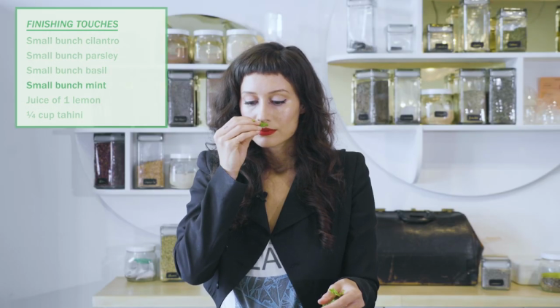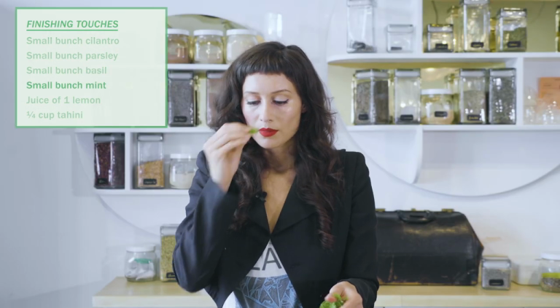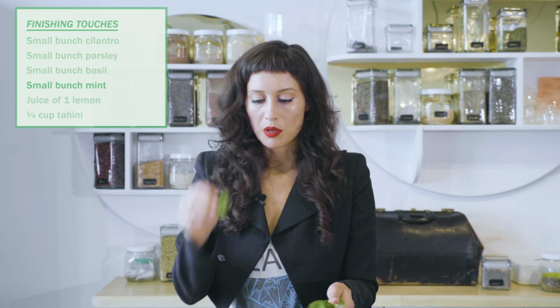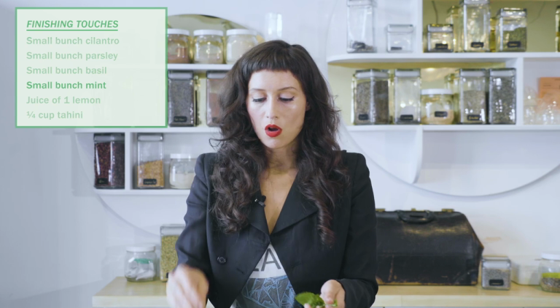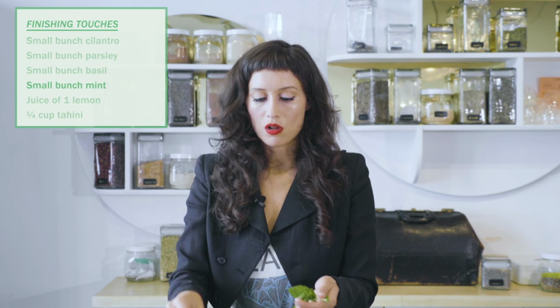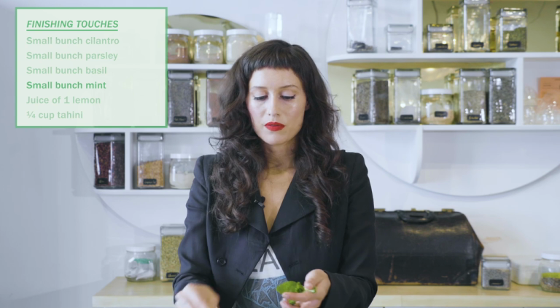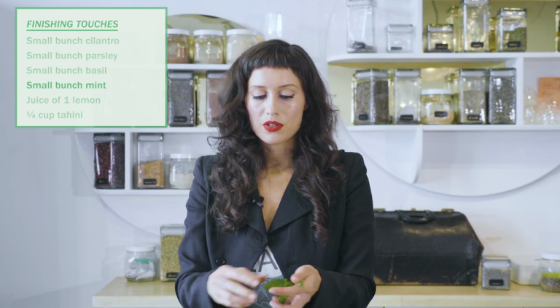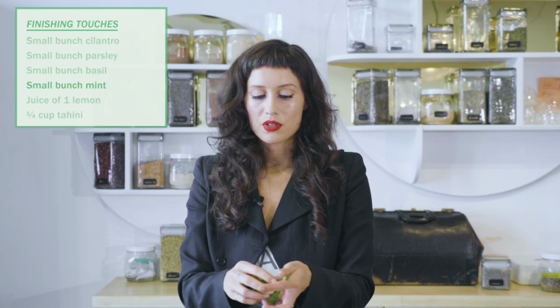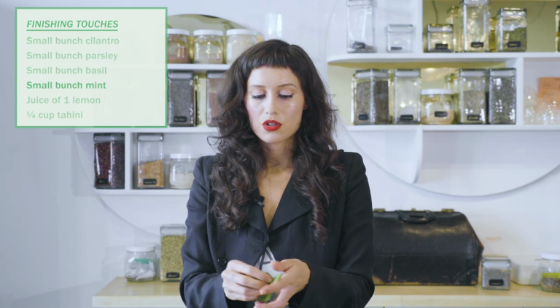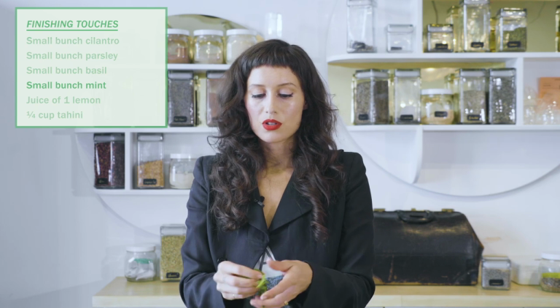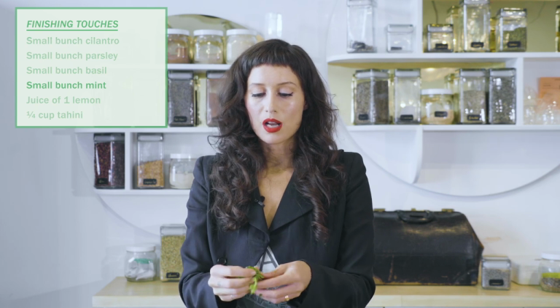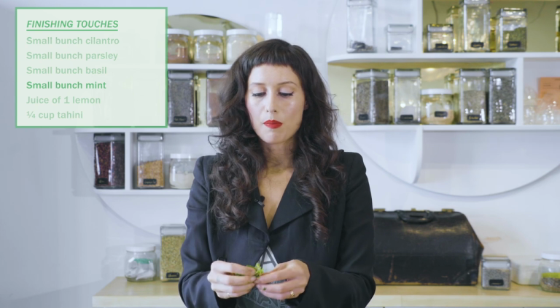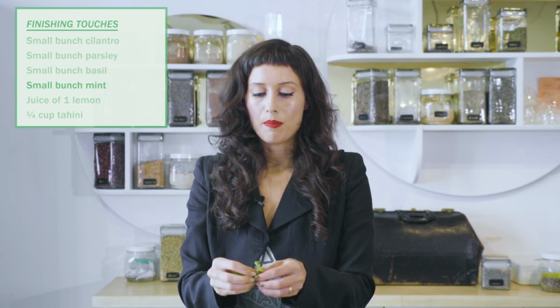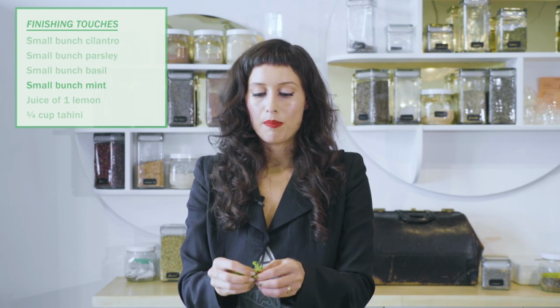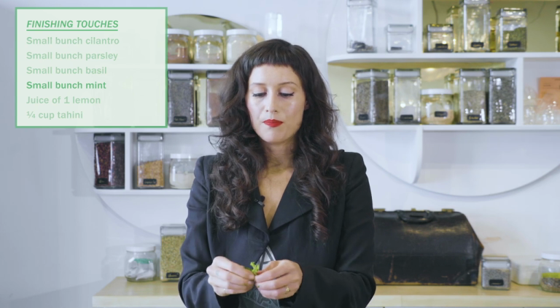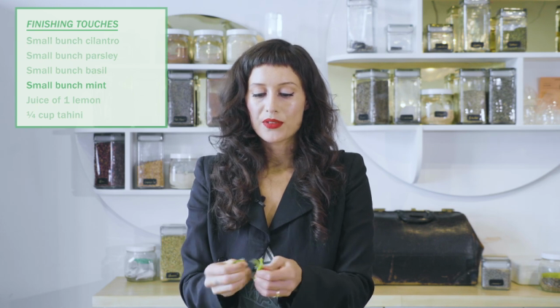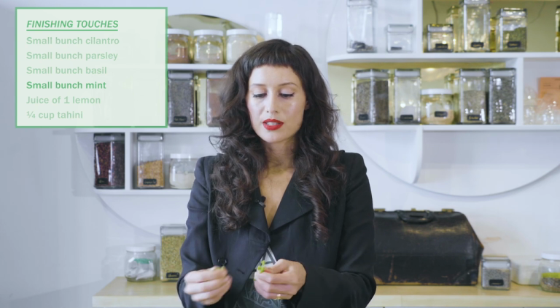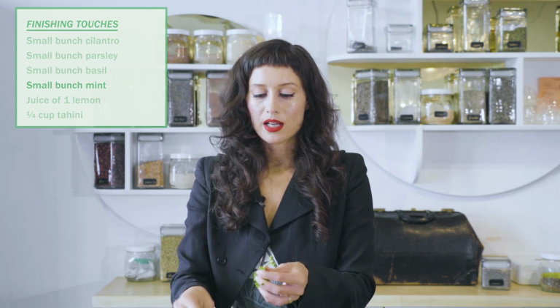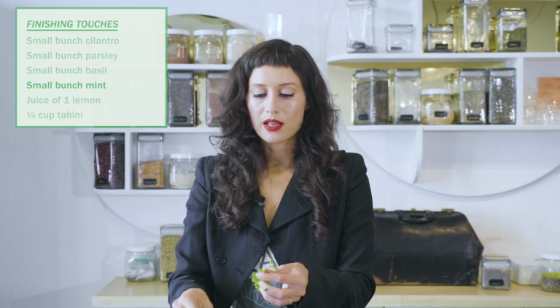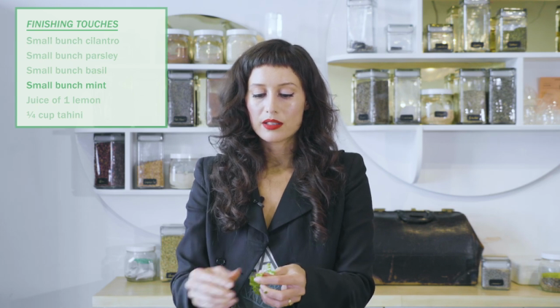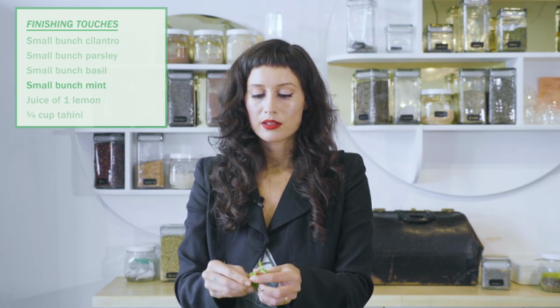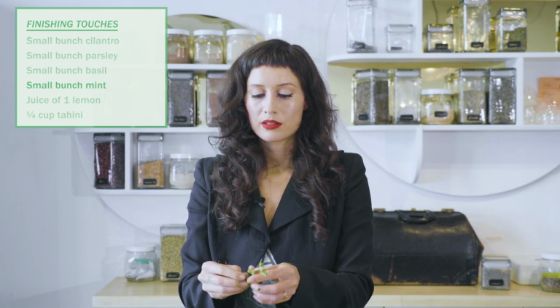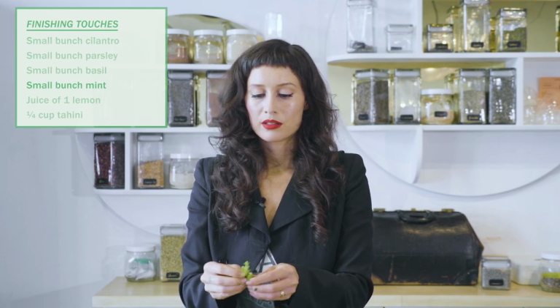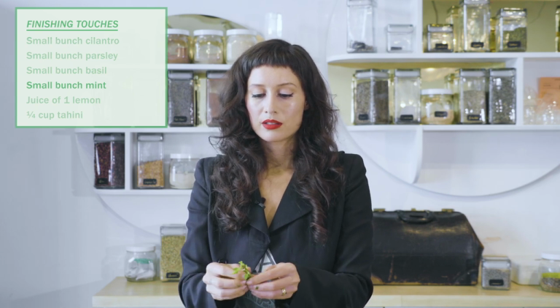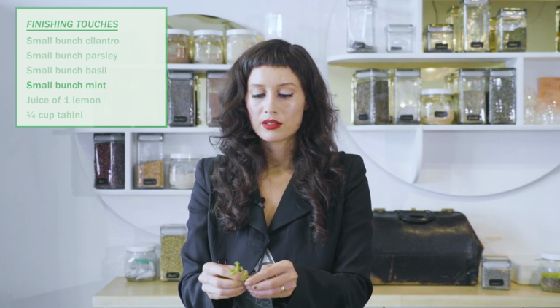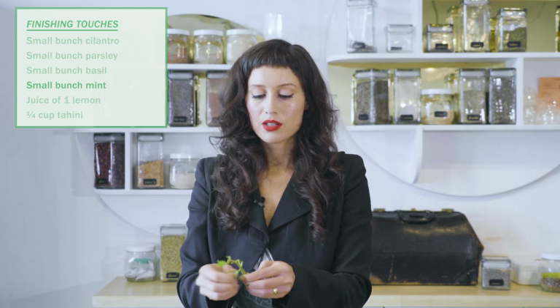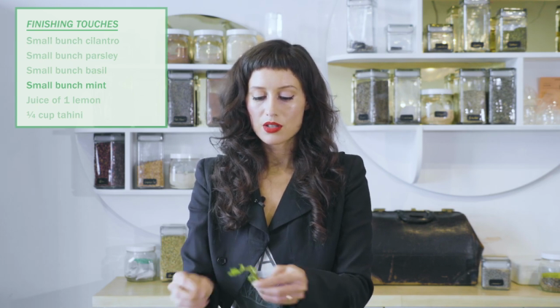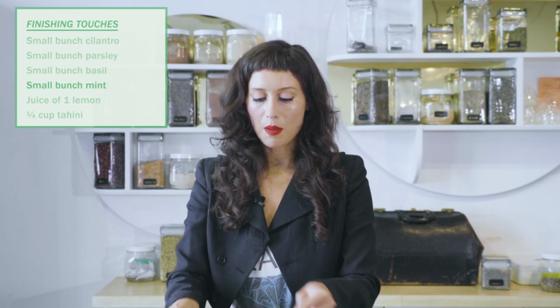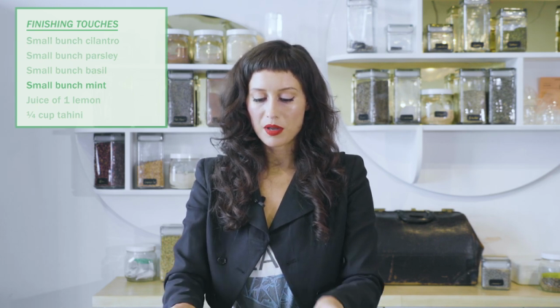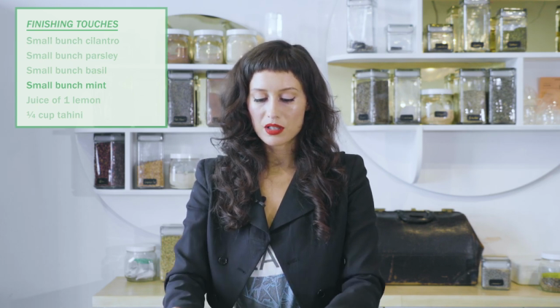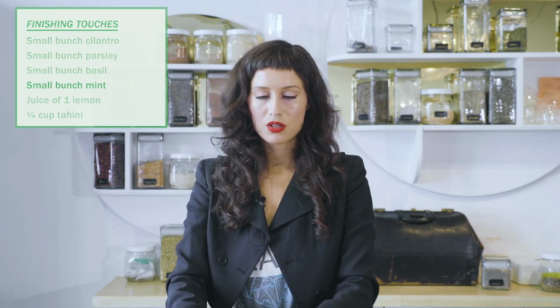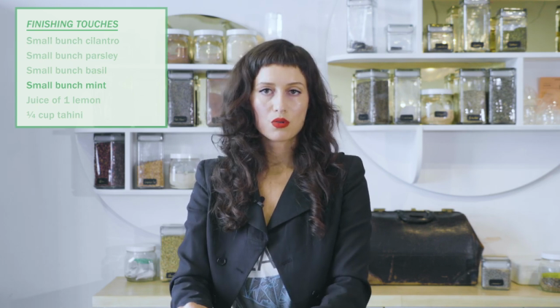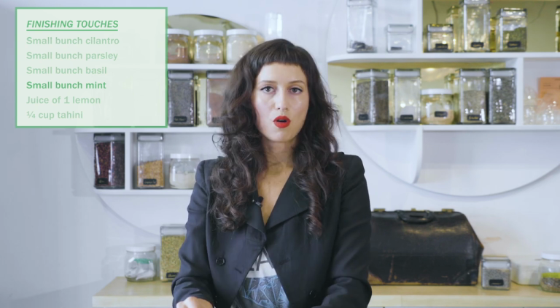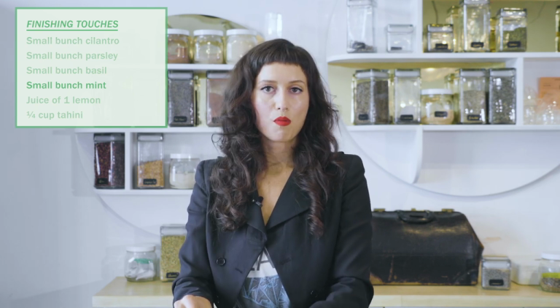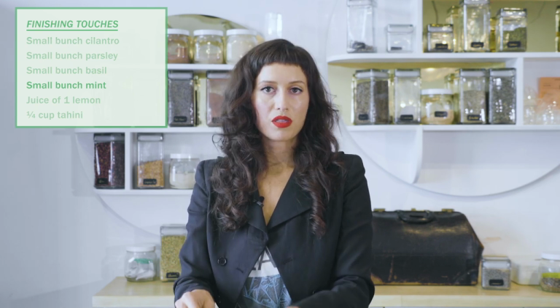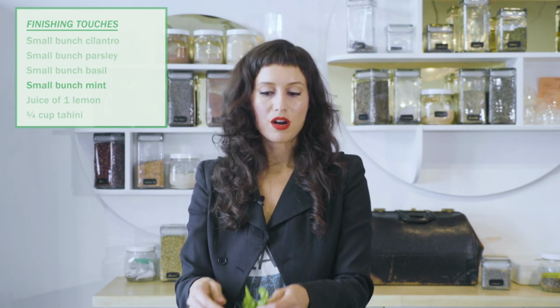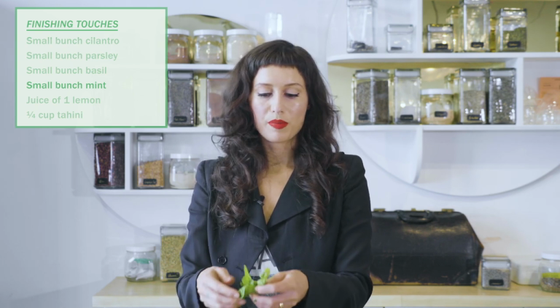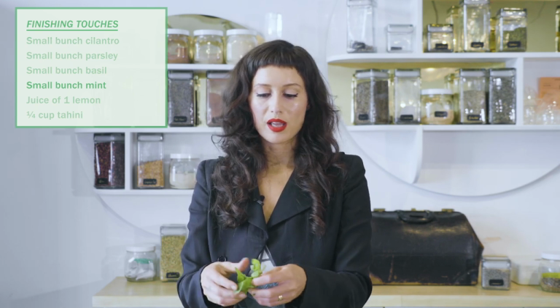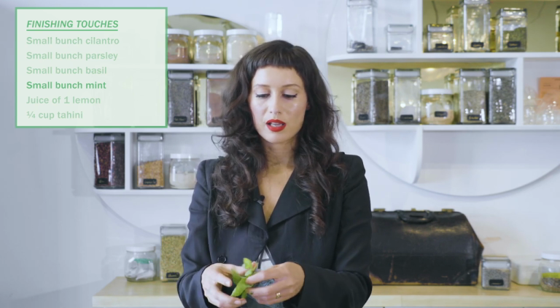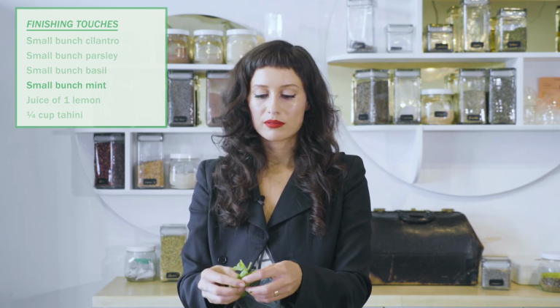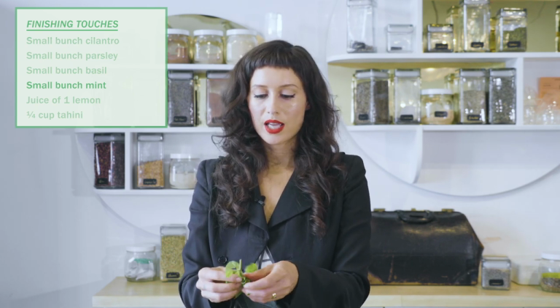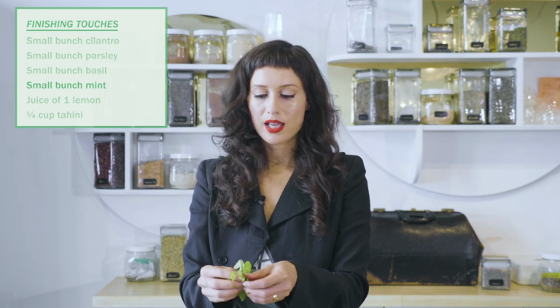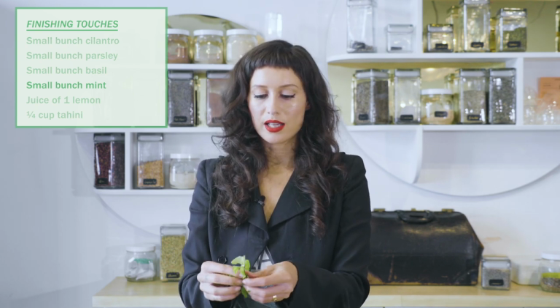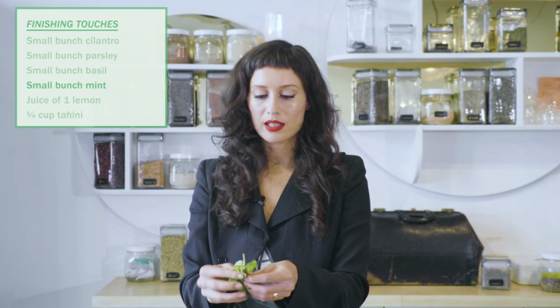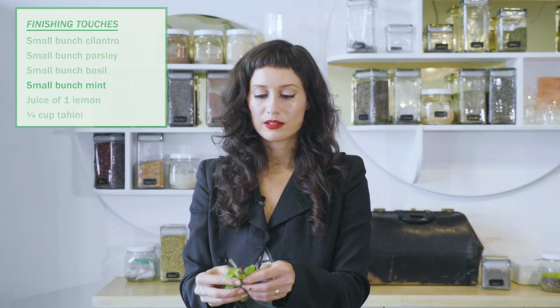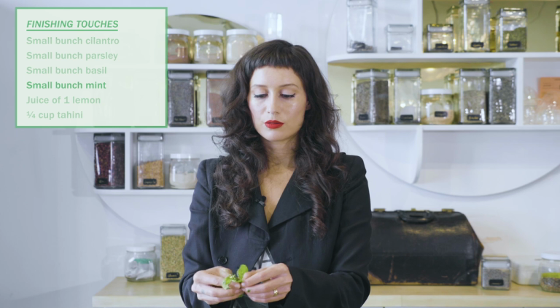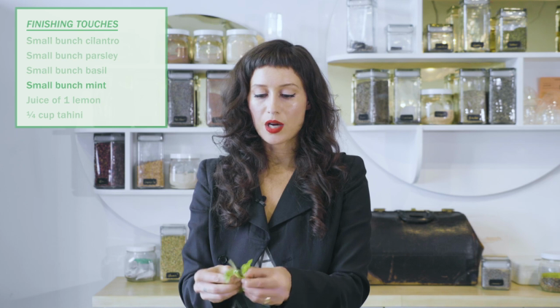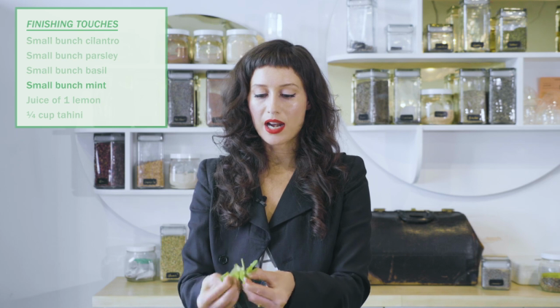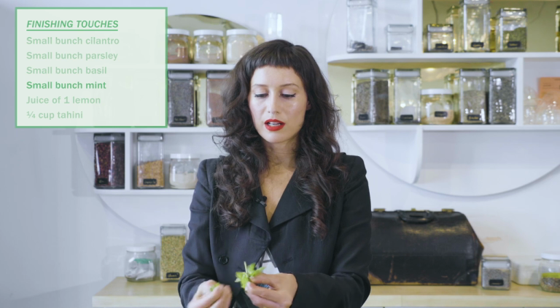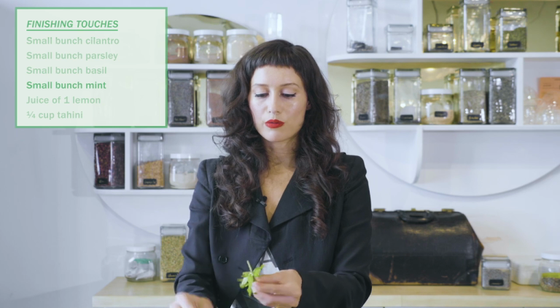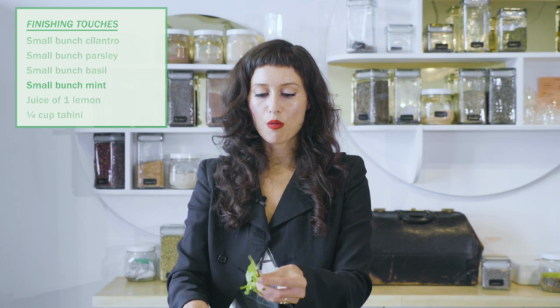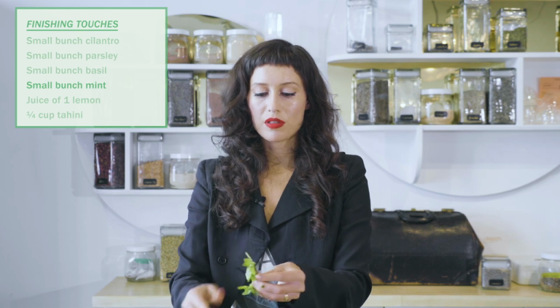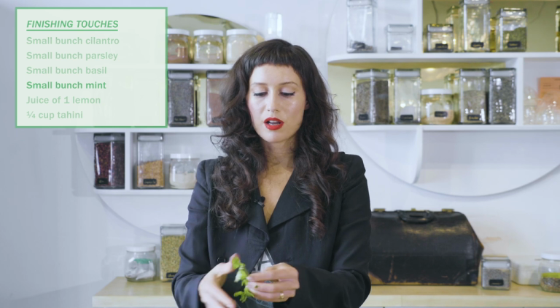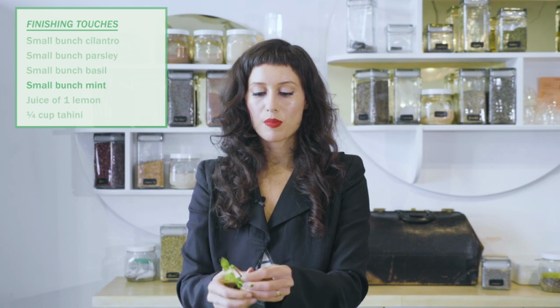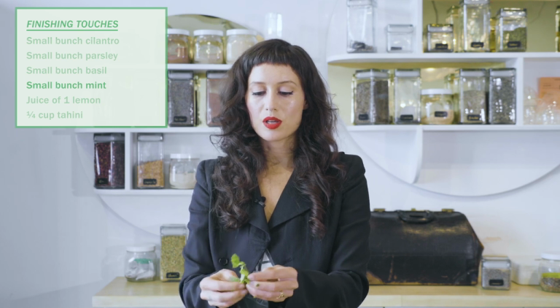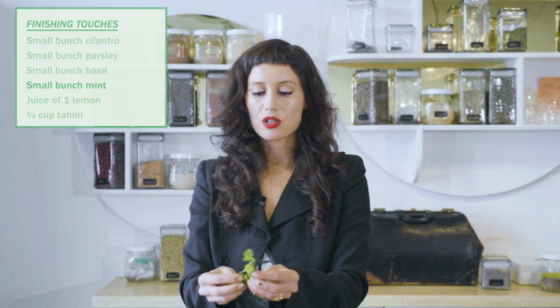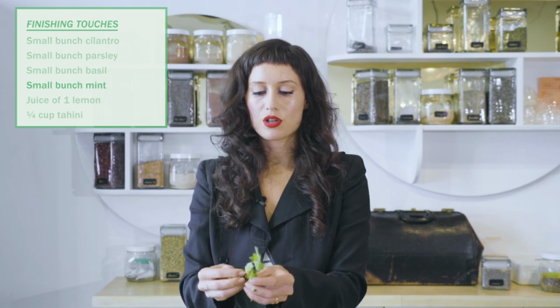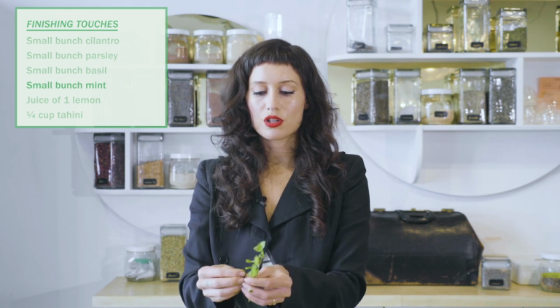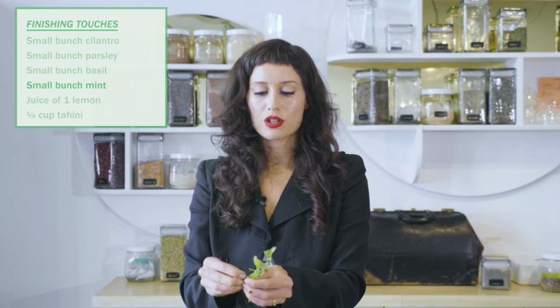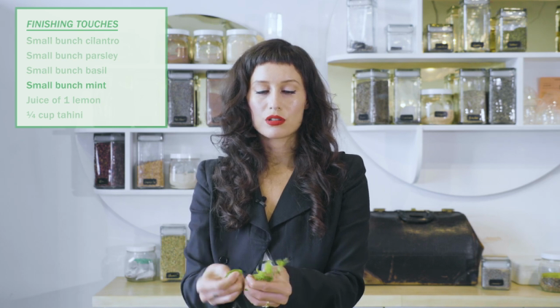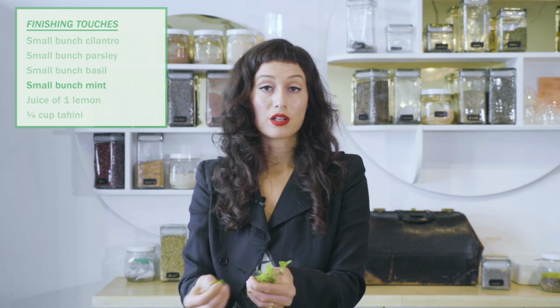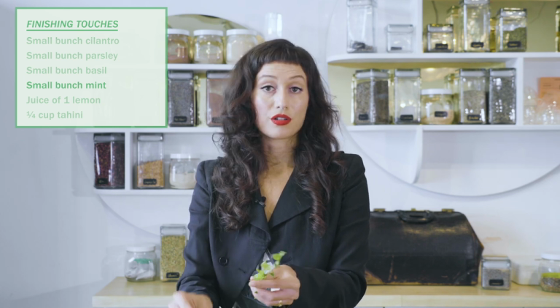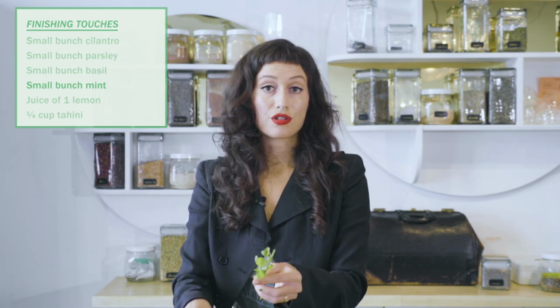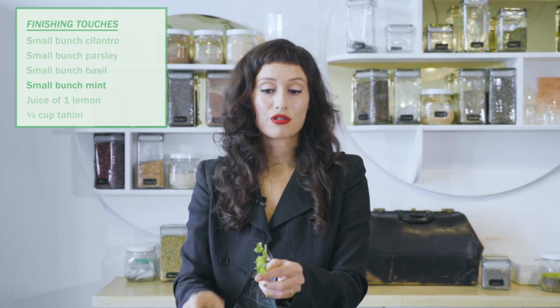All of this is just — this is aromatherapy. We're adding aromatherapy to your lunch.